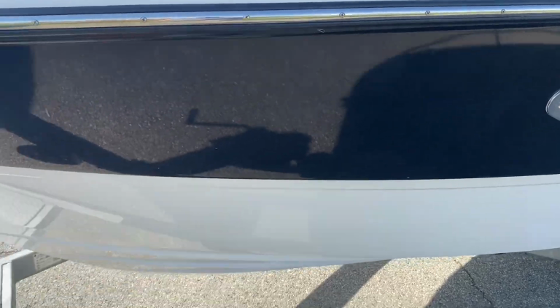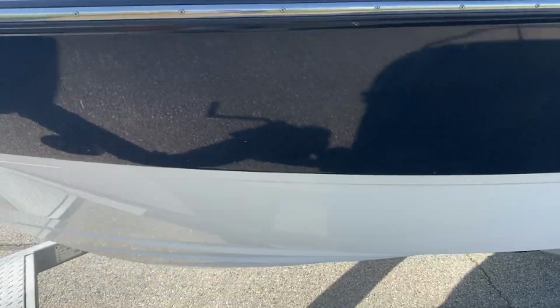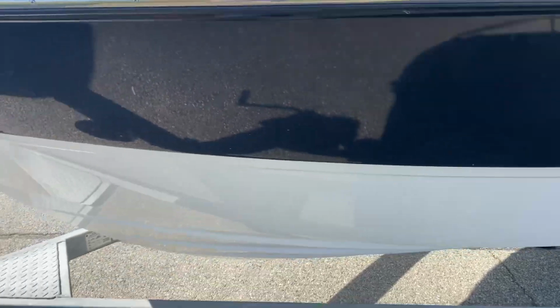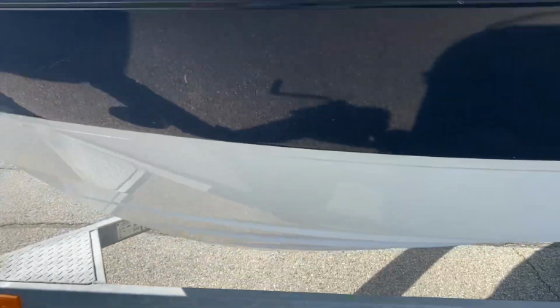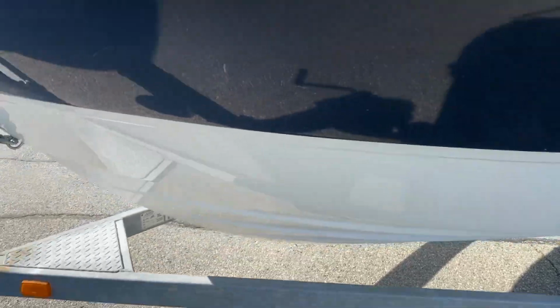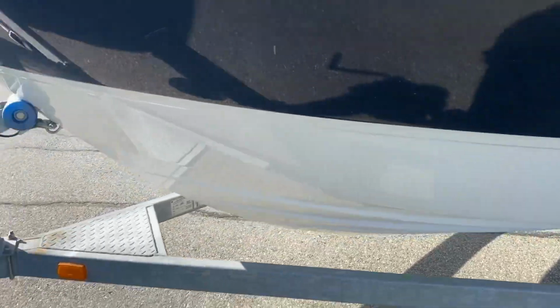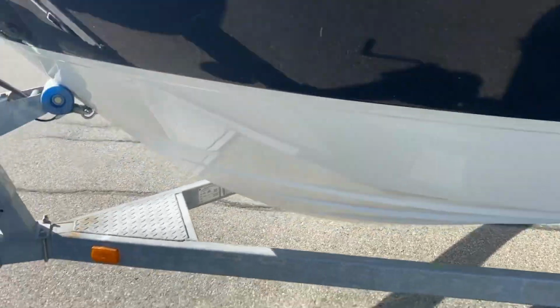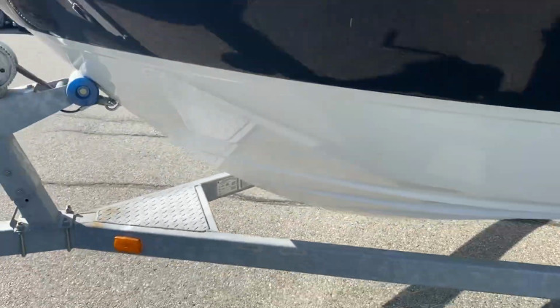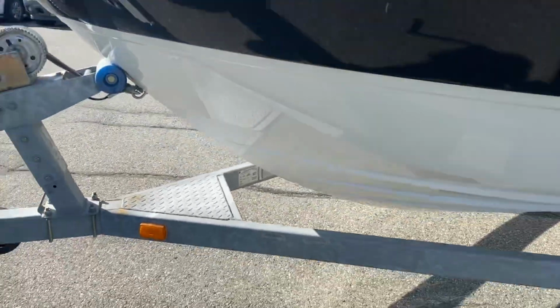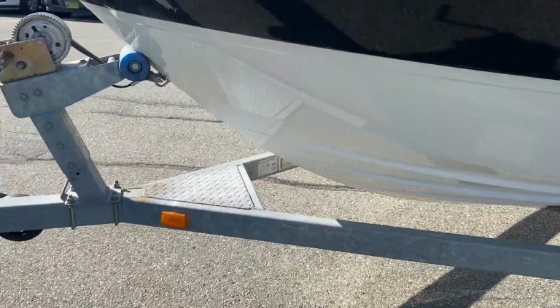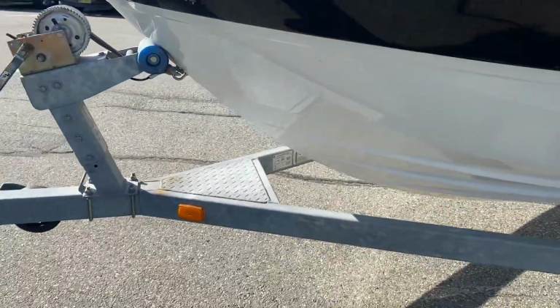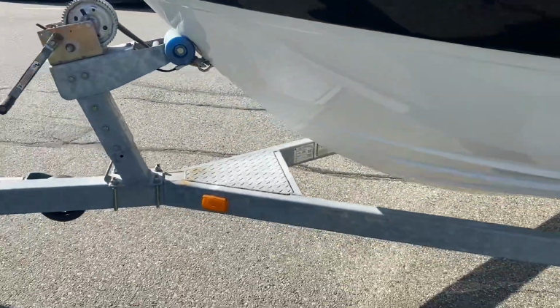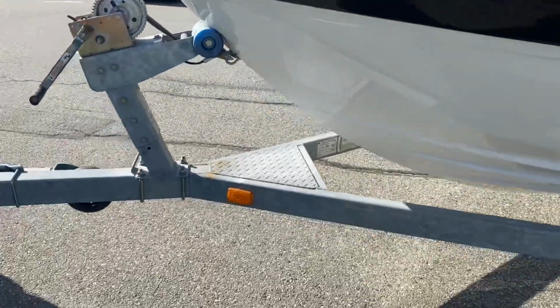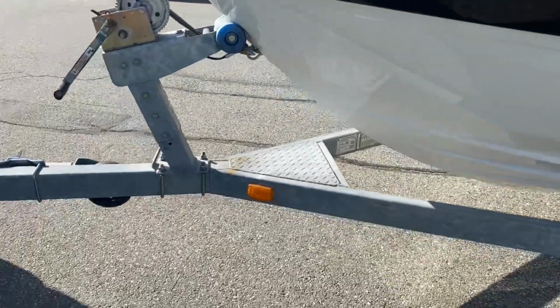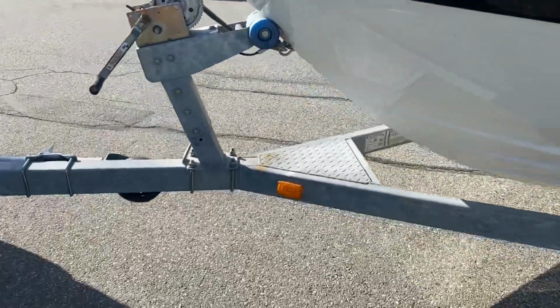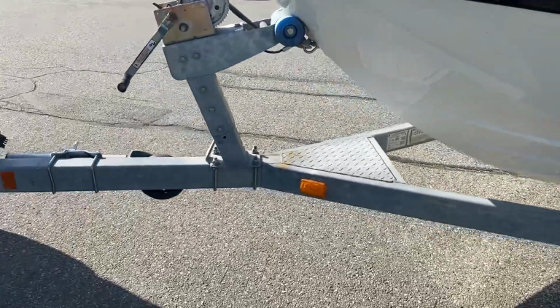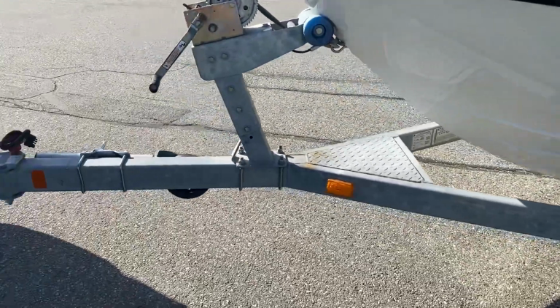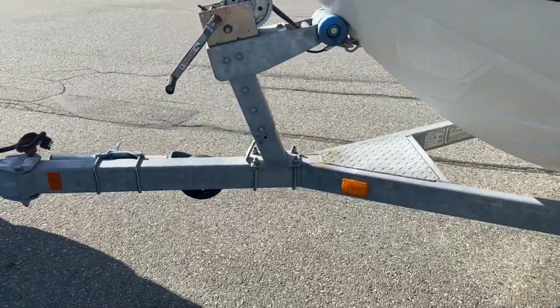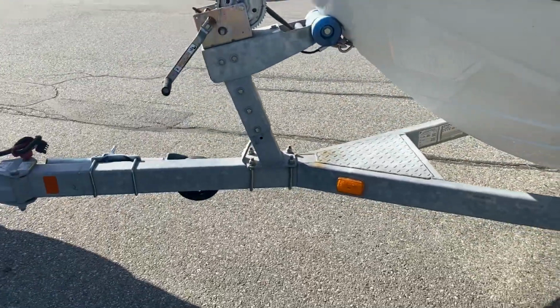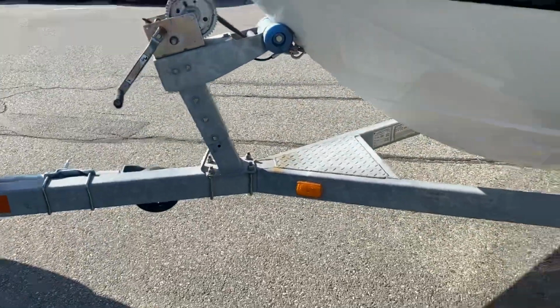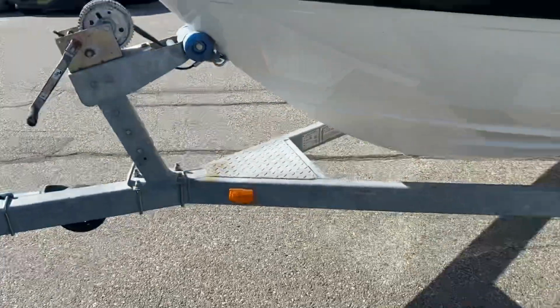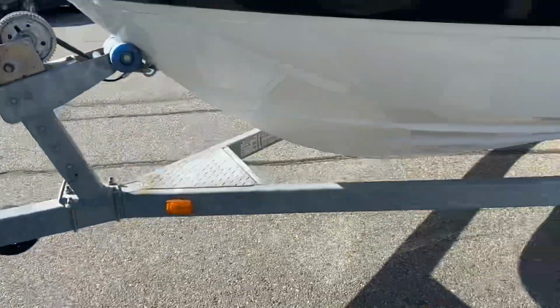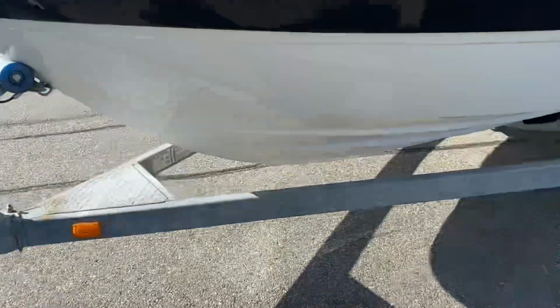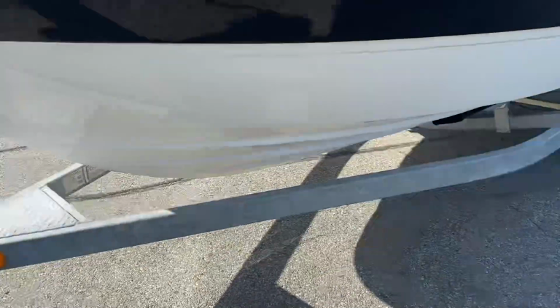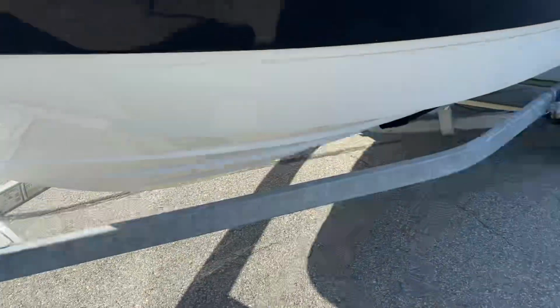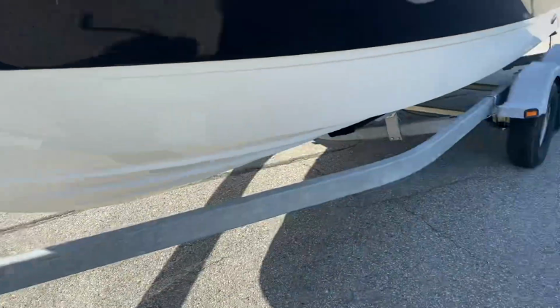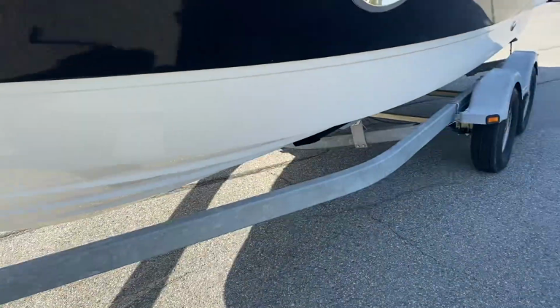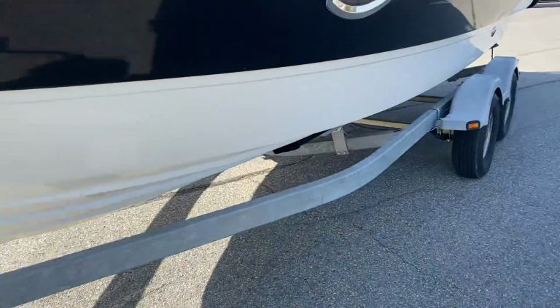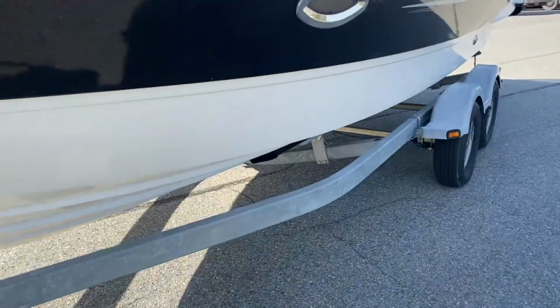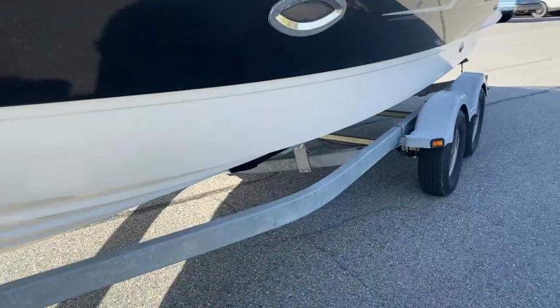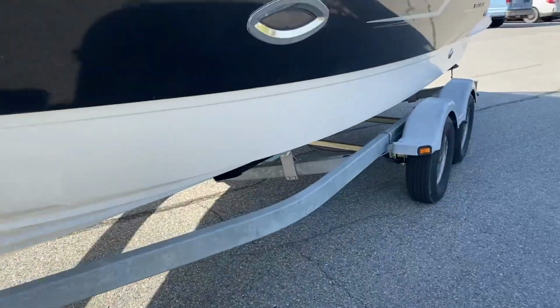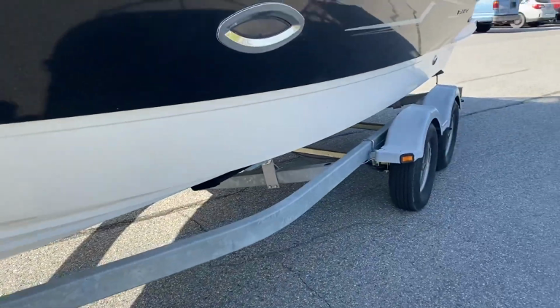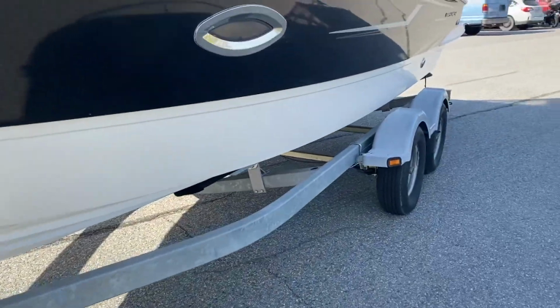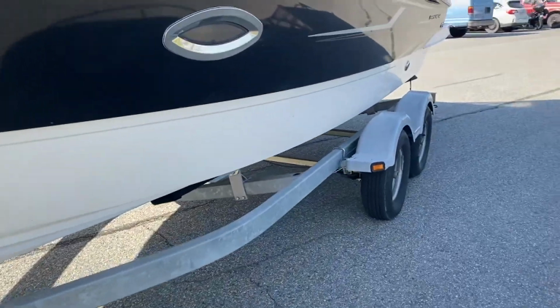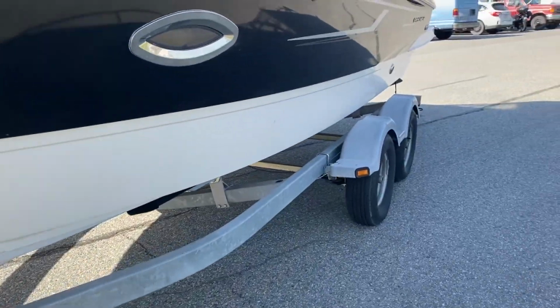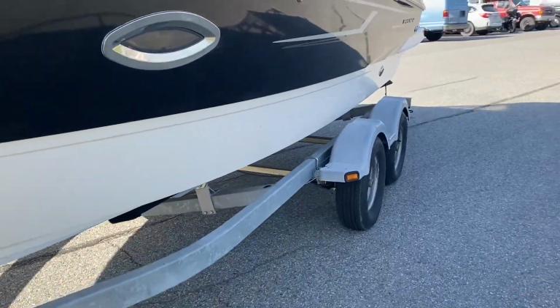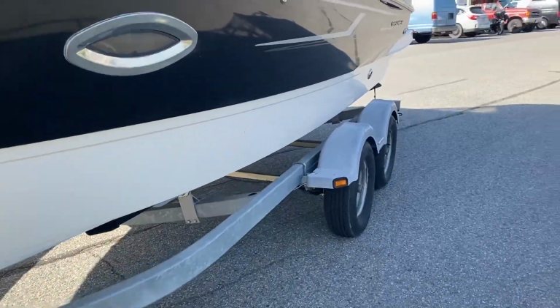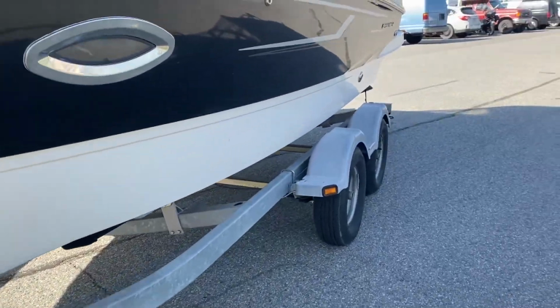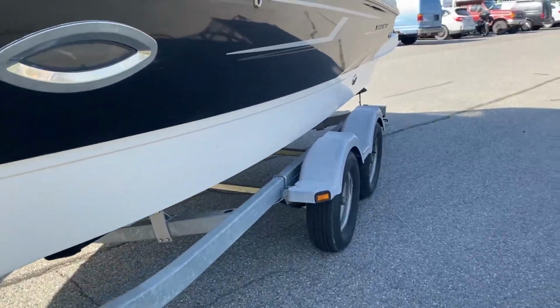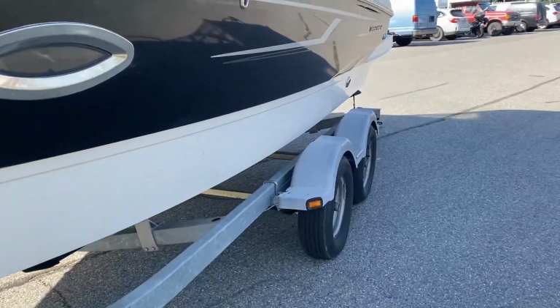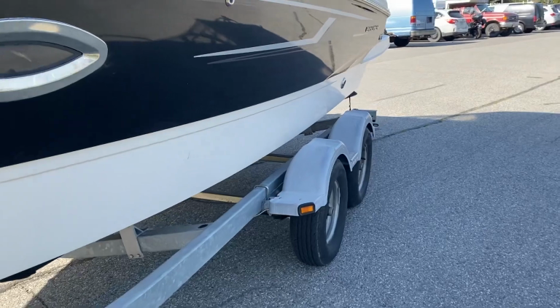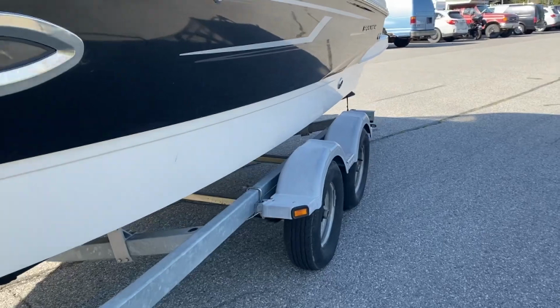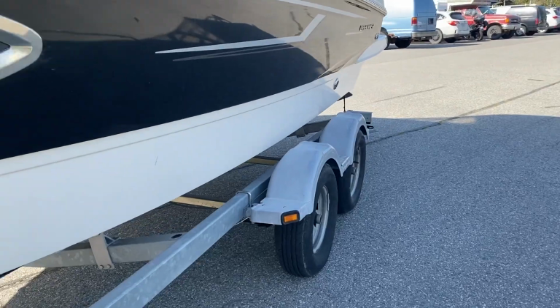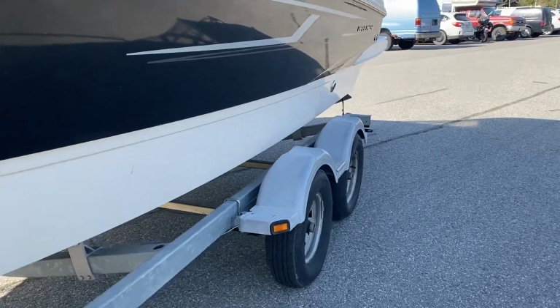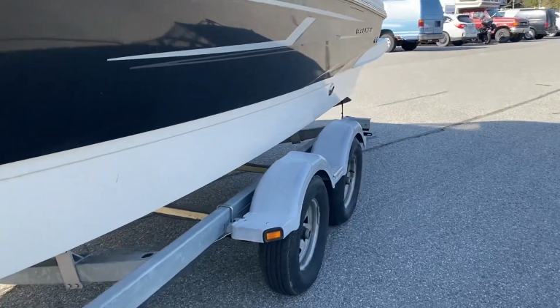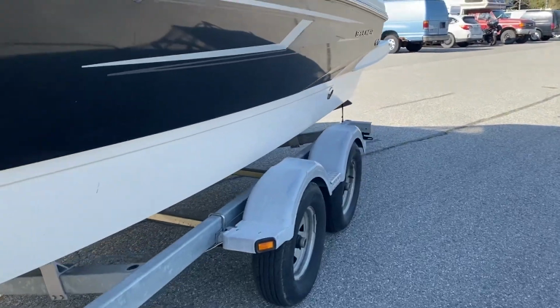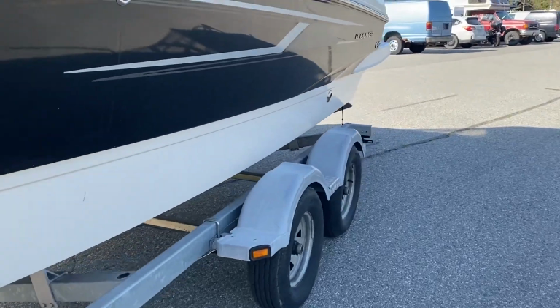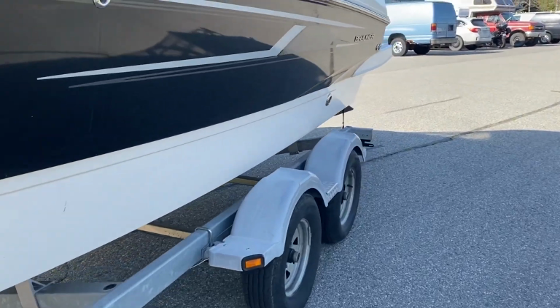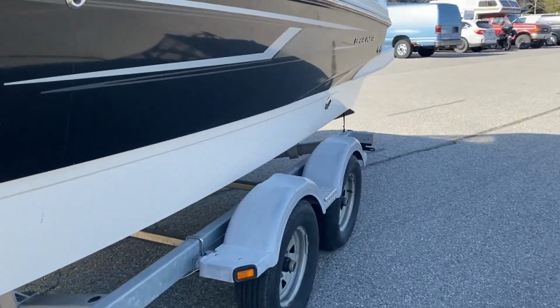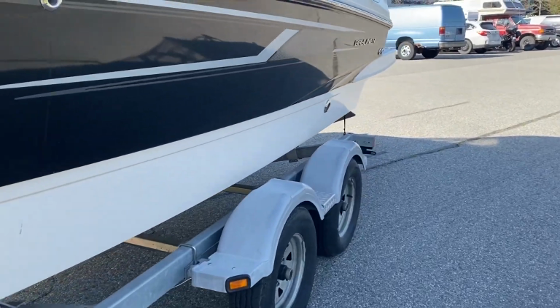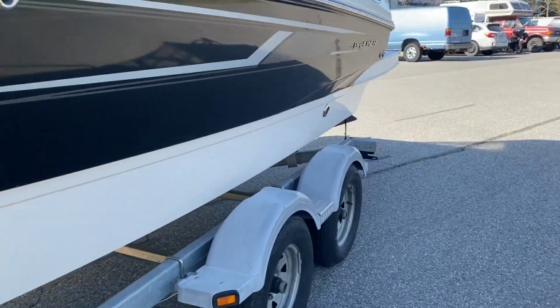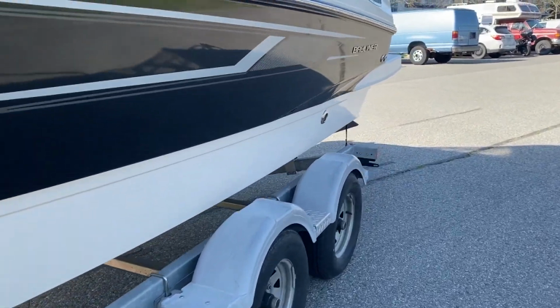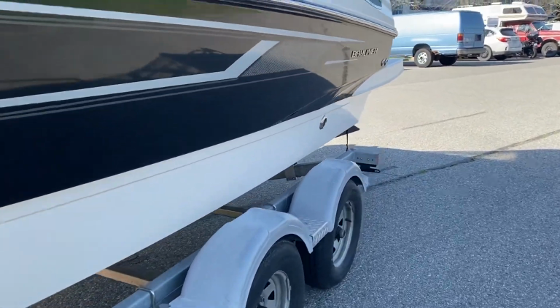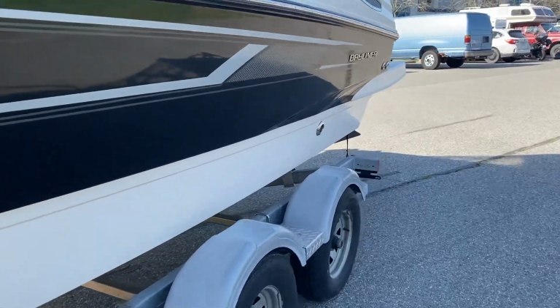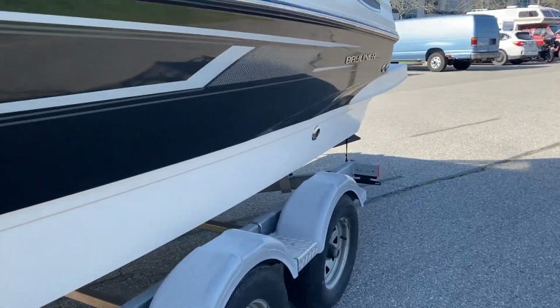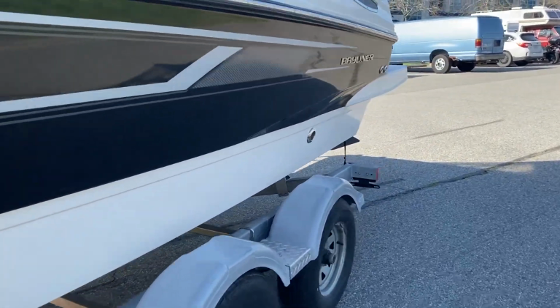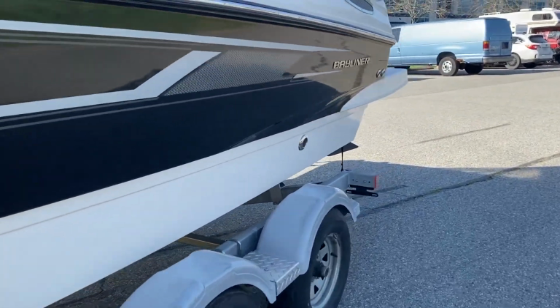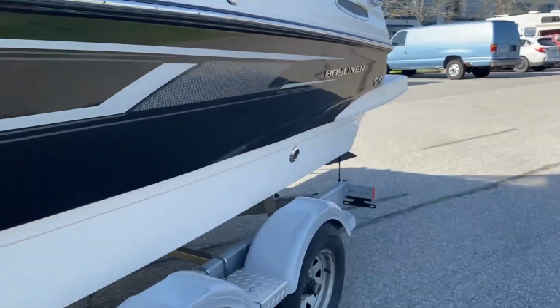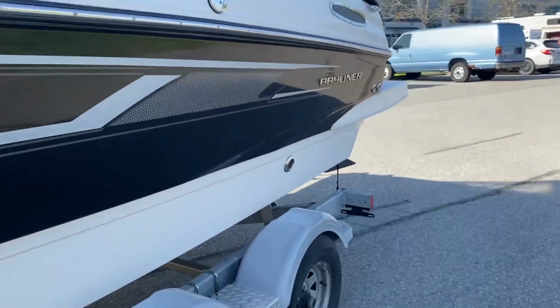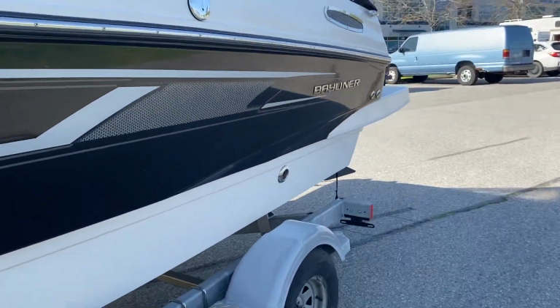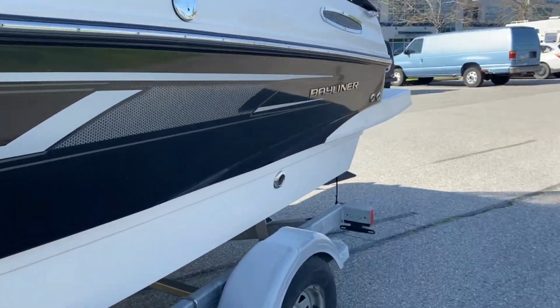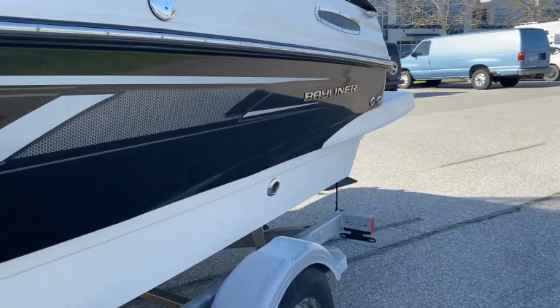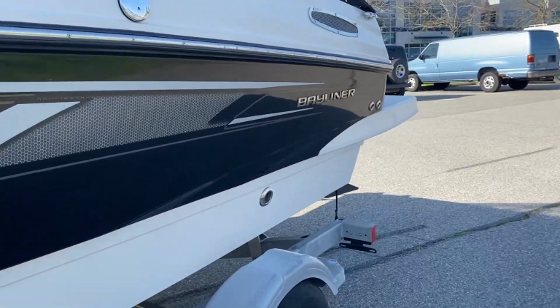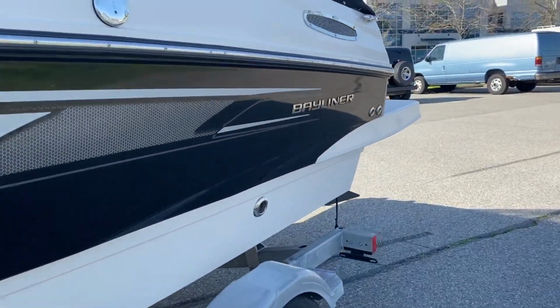The trailer is beautiful — great rubber on it. Well, it's only got 24 hours, so that's why. It has not been used.